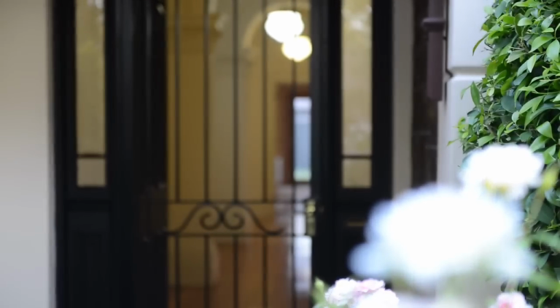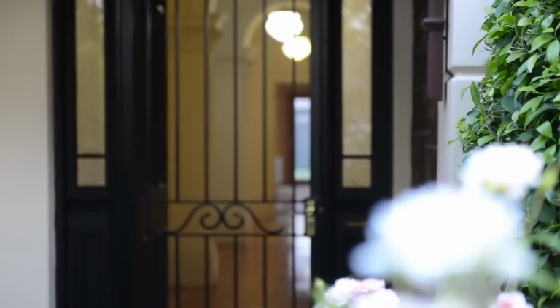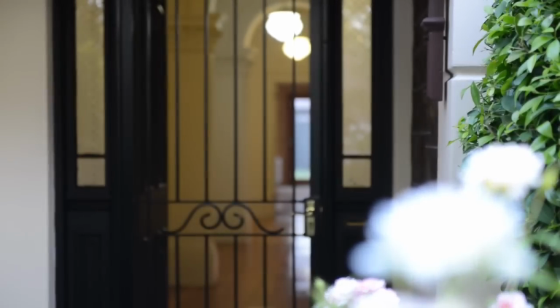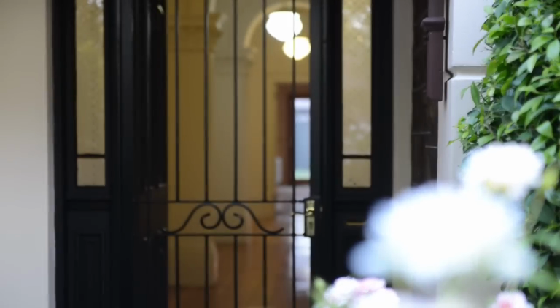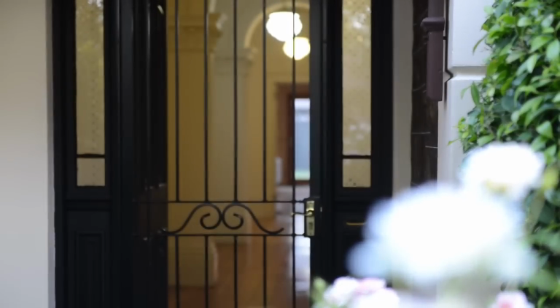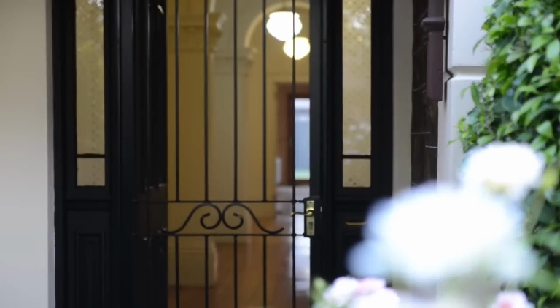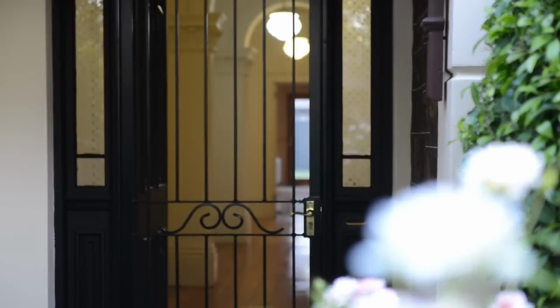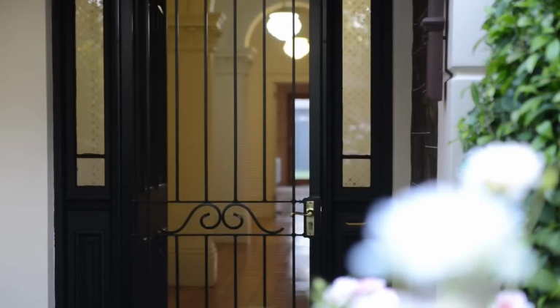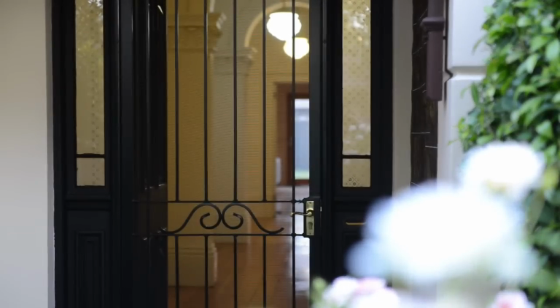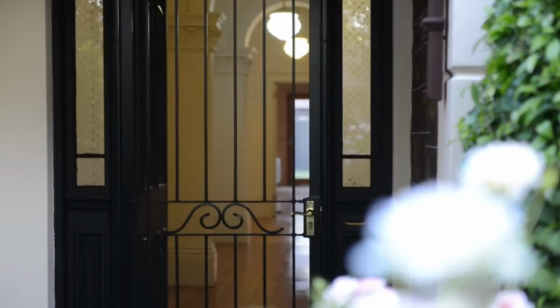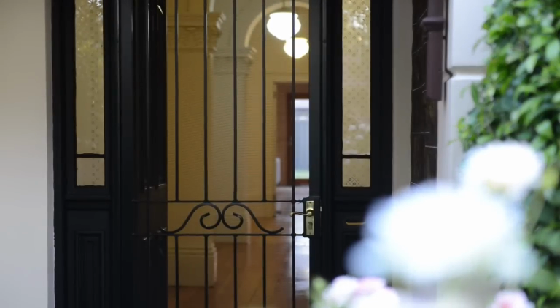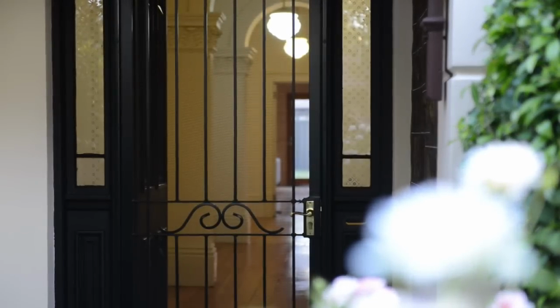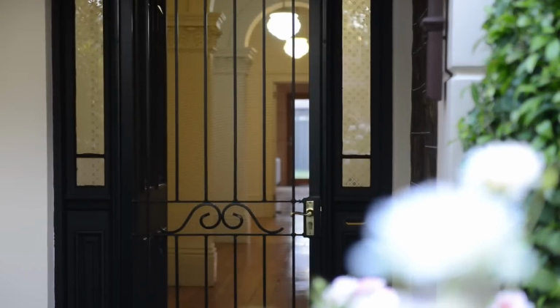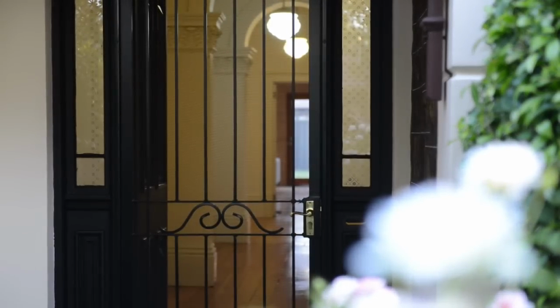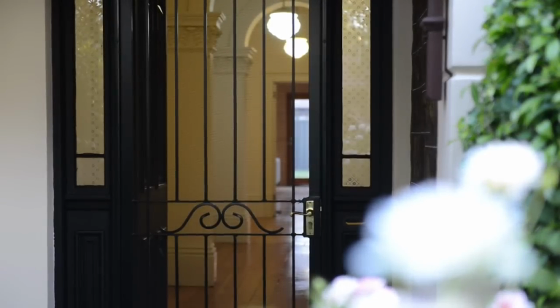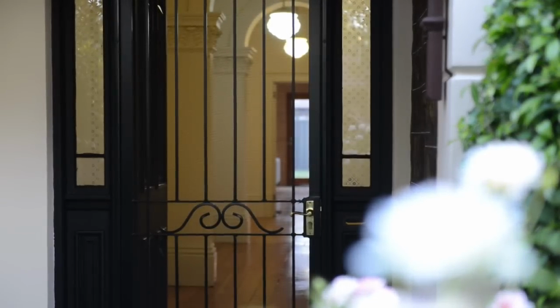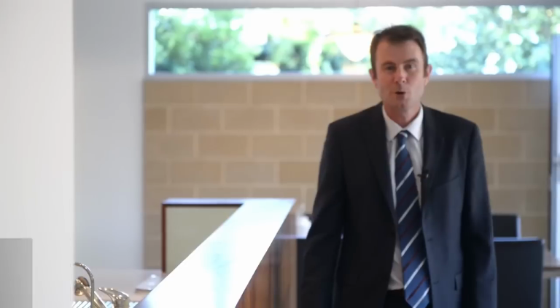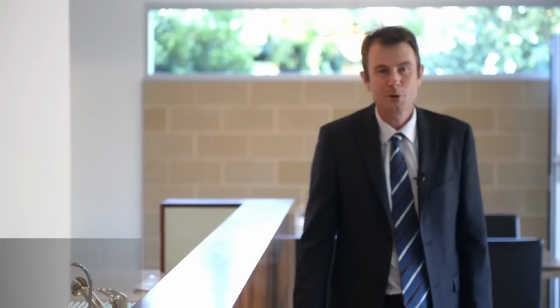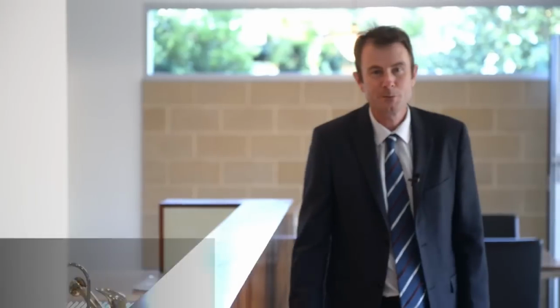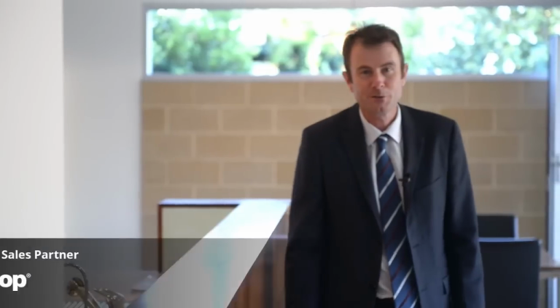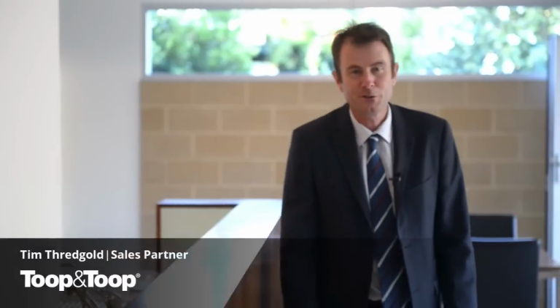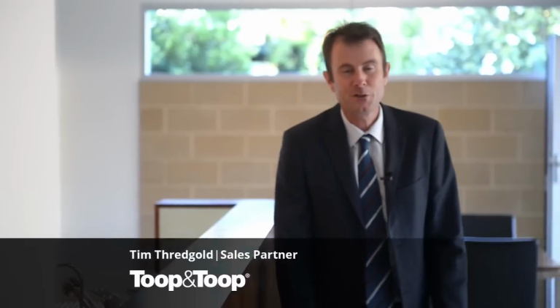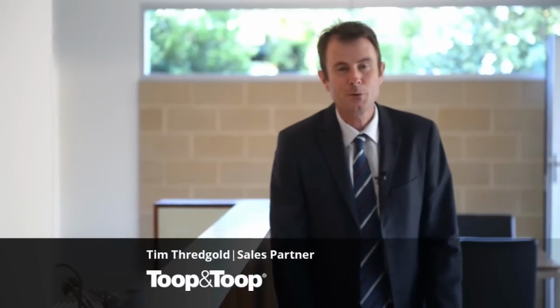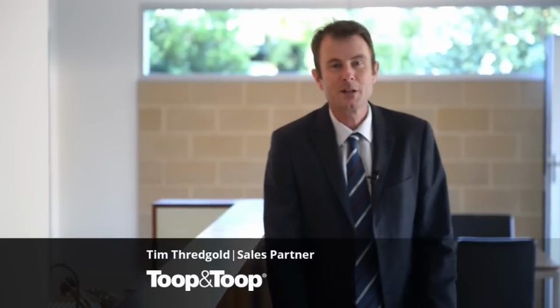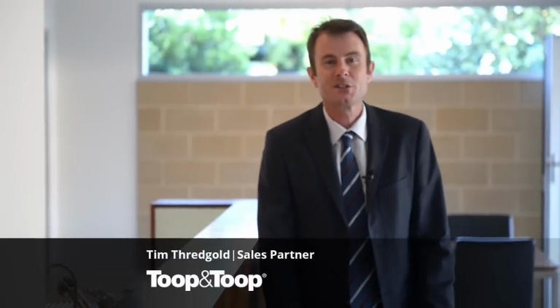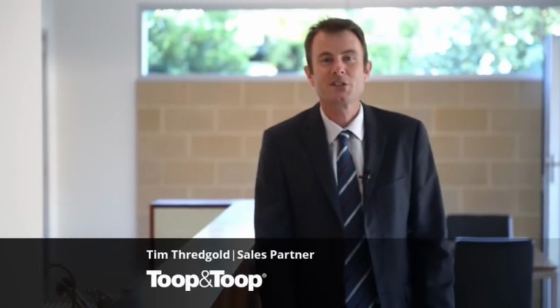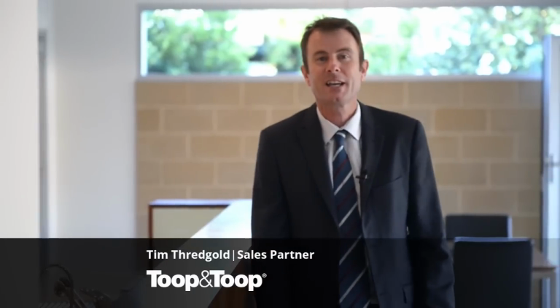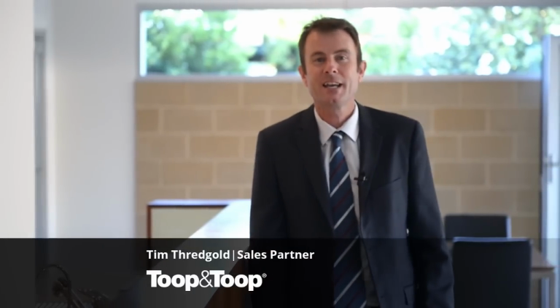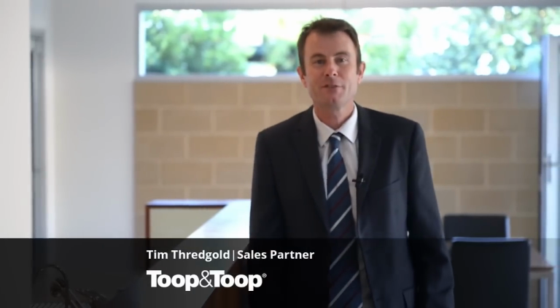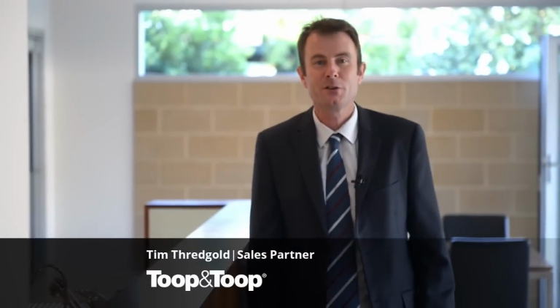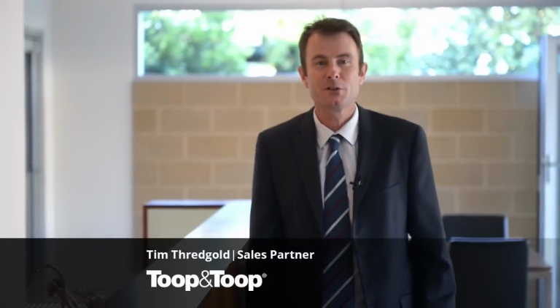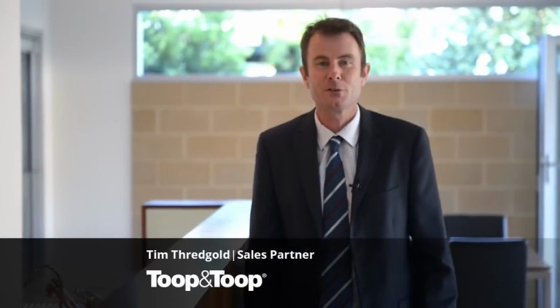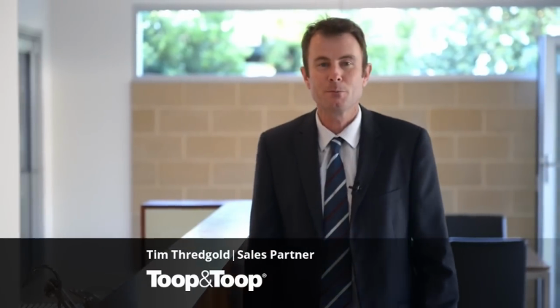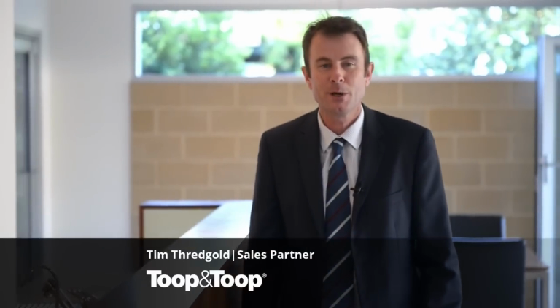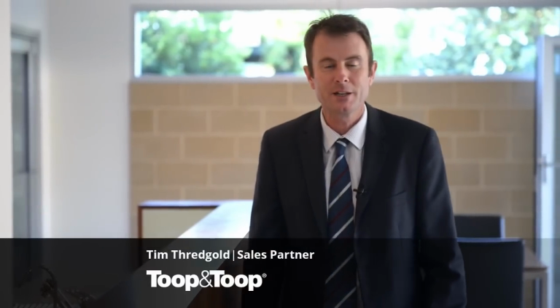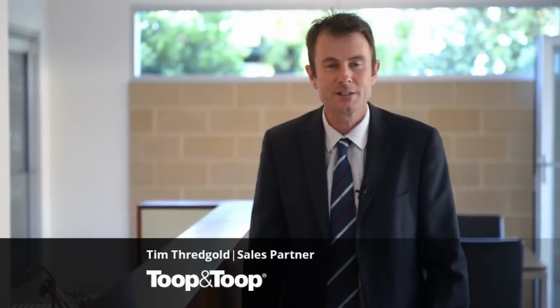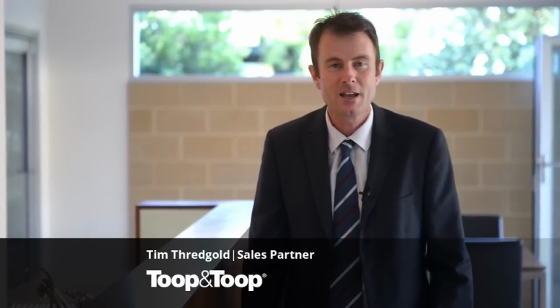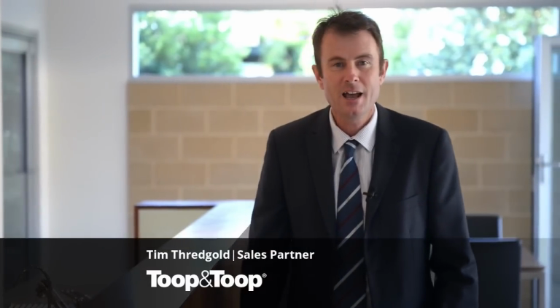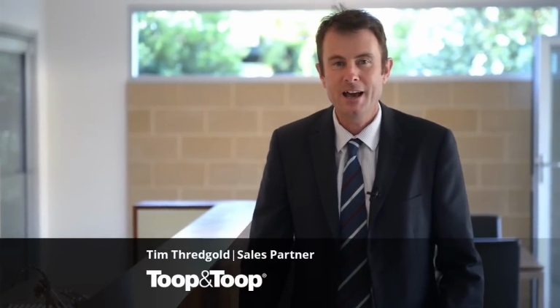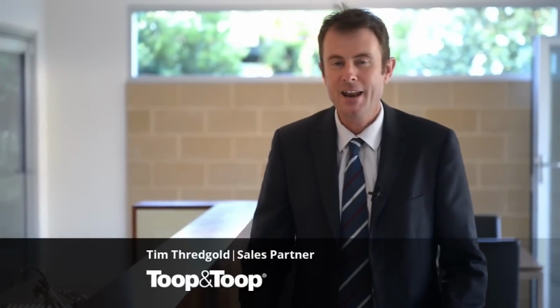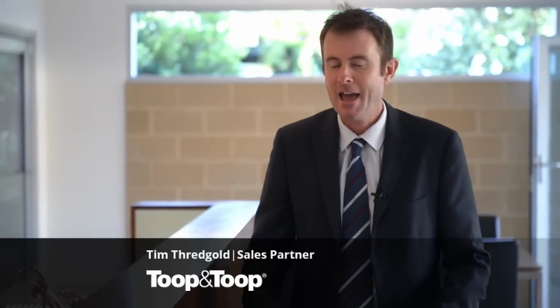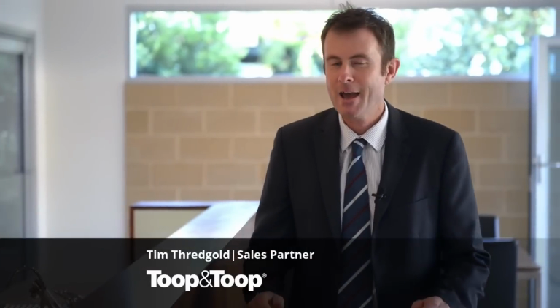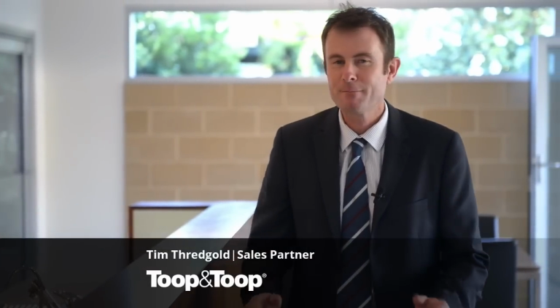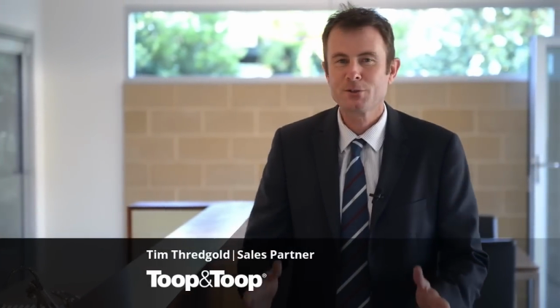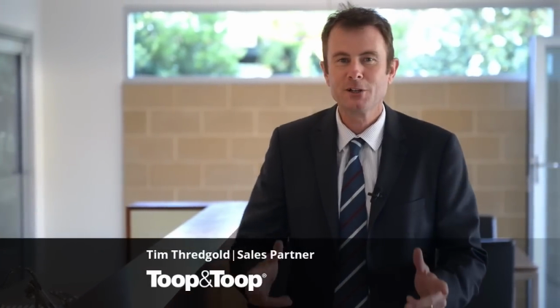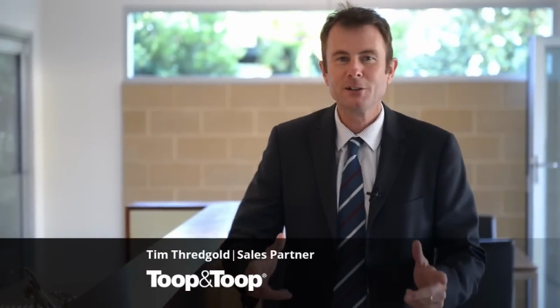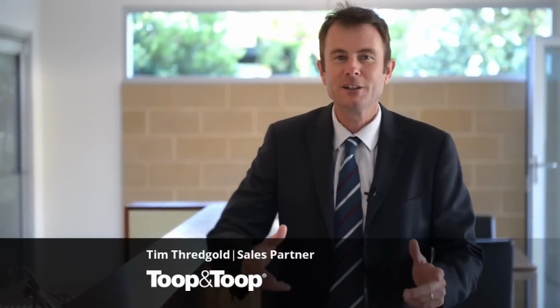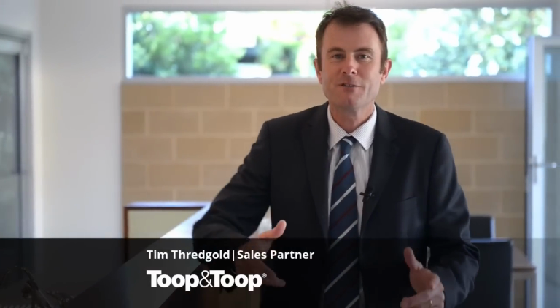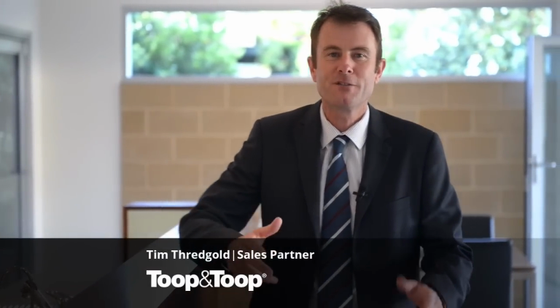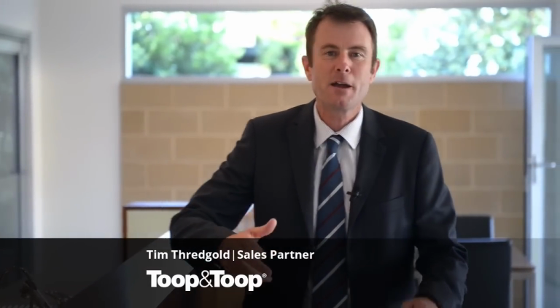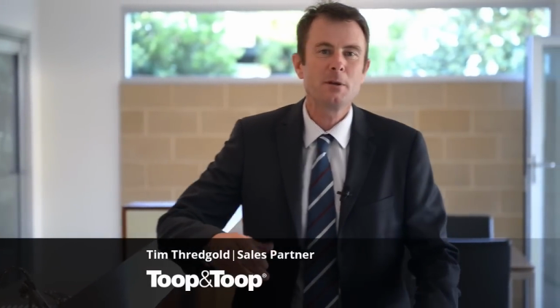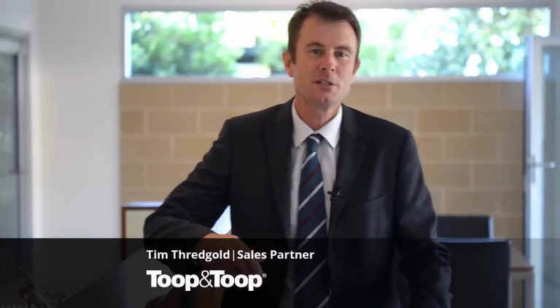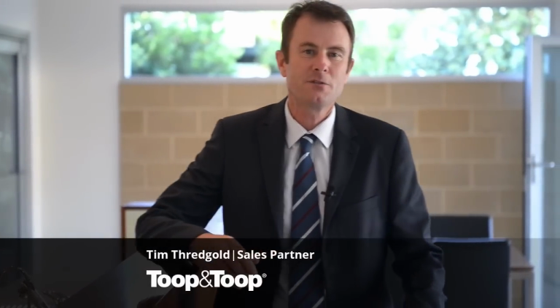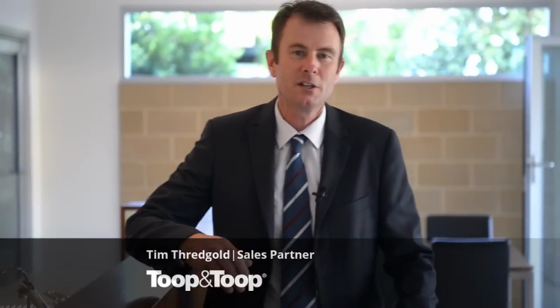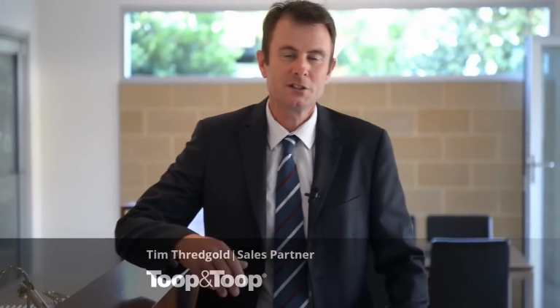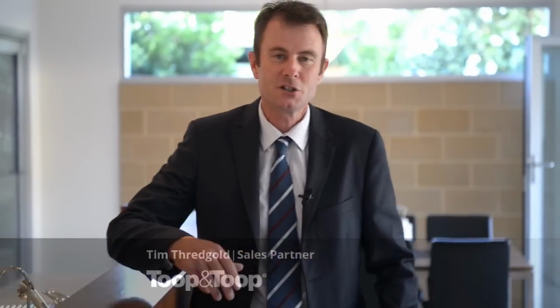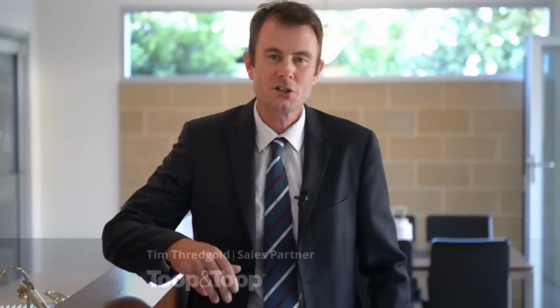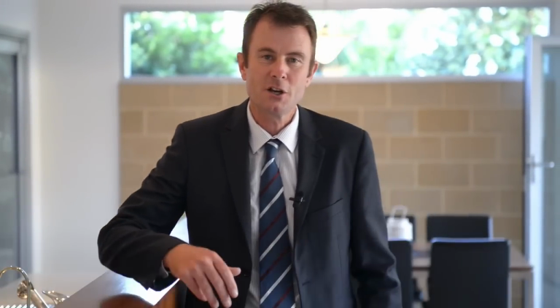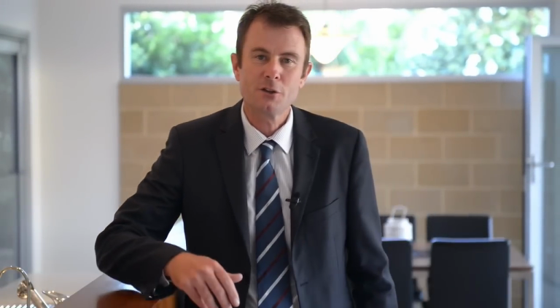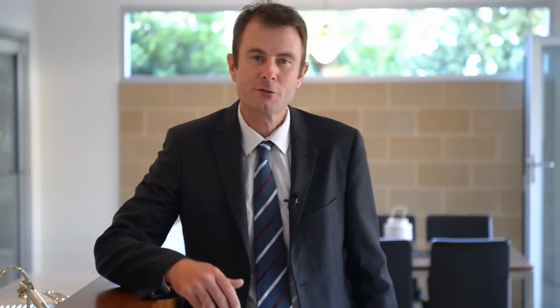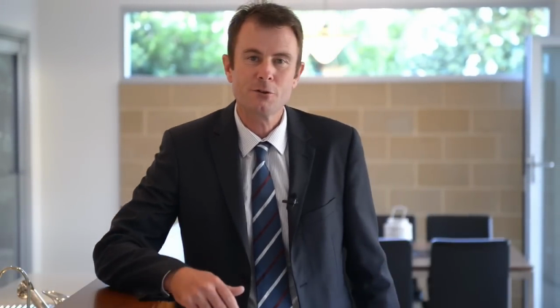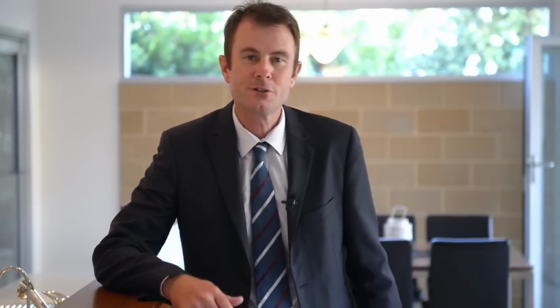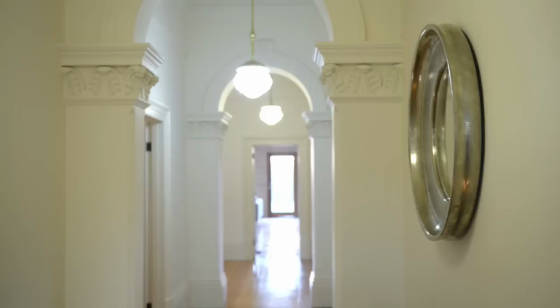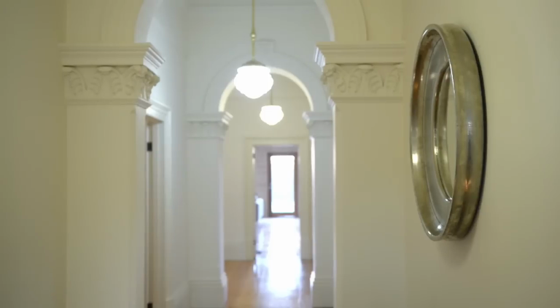Hi, my name's Tim Threadgold. Welcome to 51 2nd Avenue St Peters, an absolutely fabulous villa to show you through today.